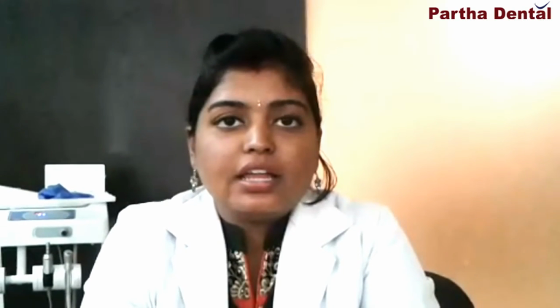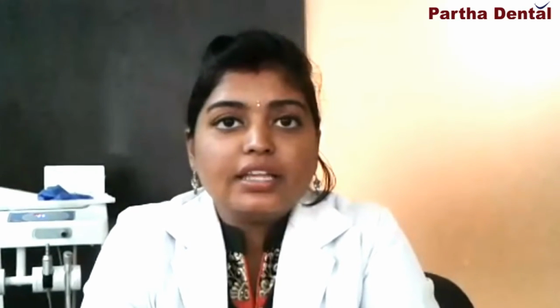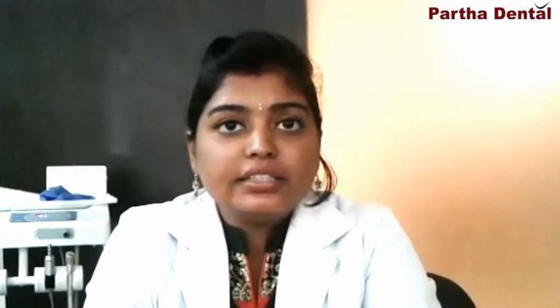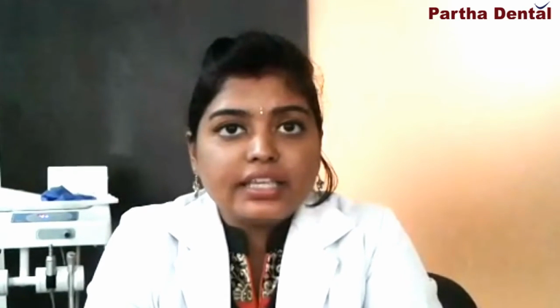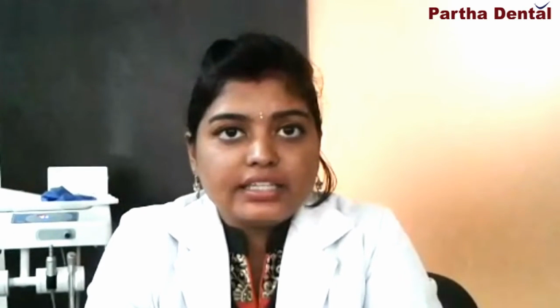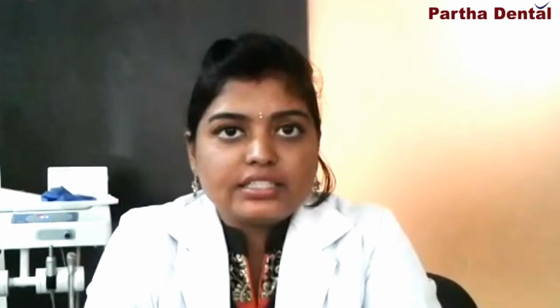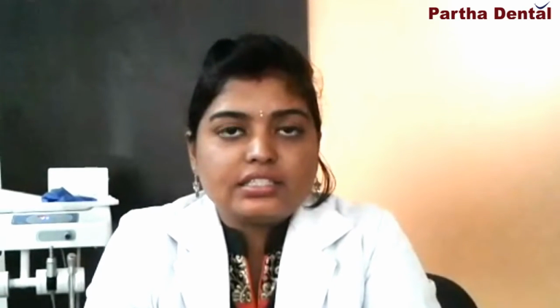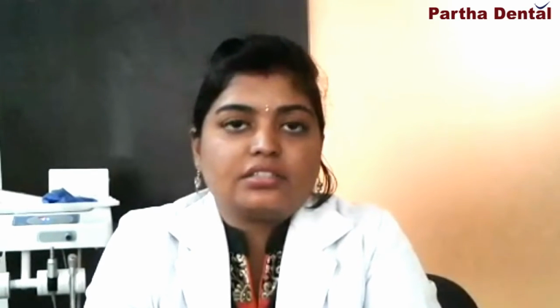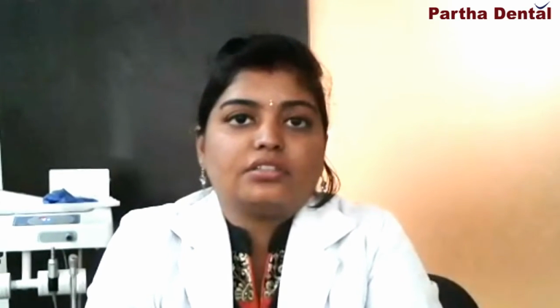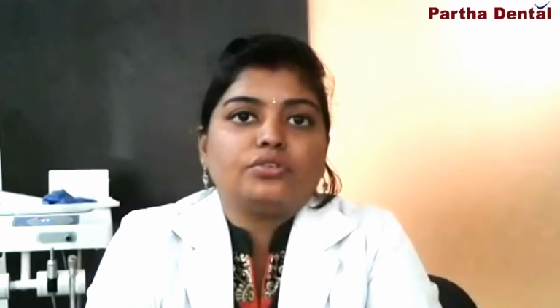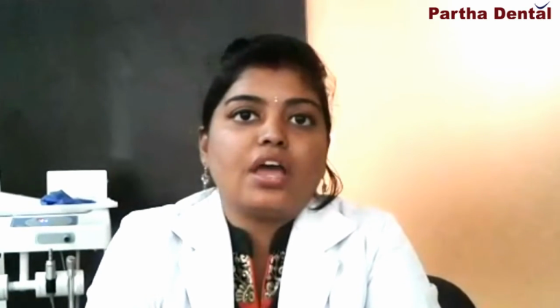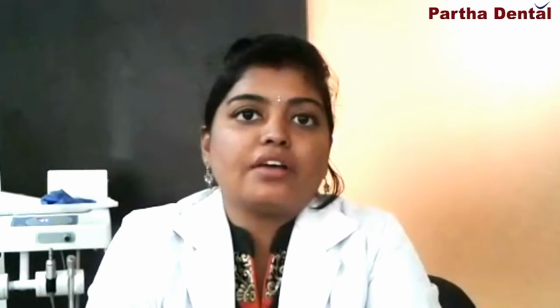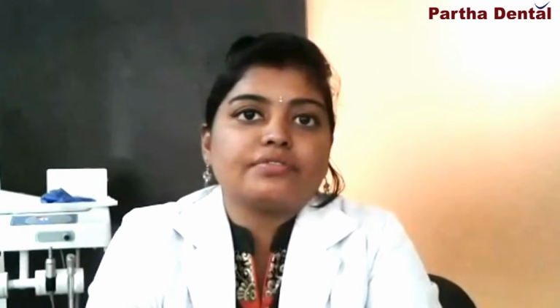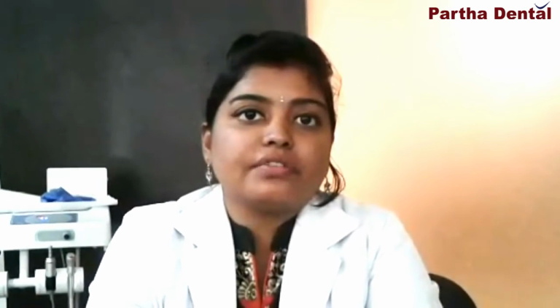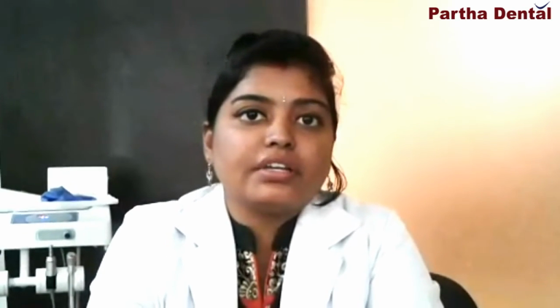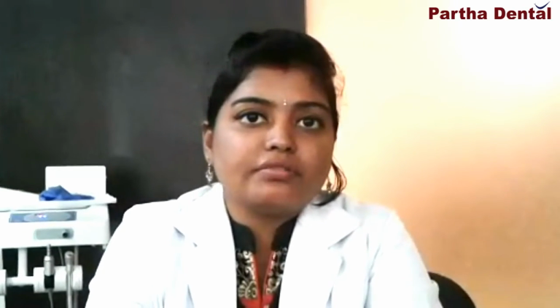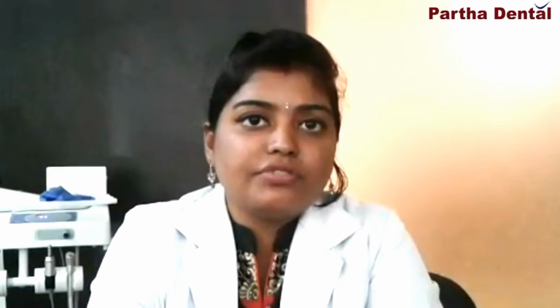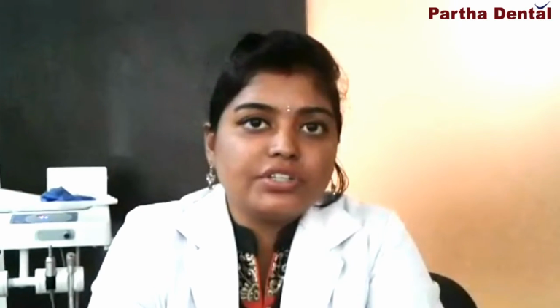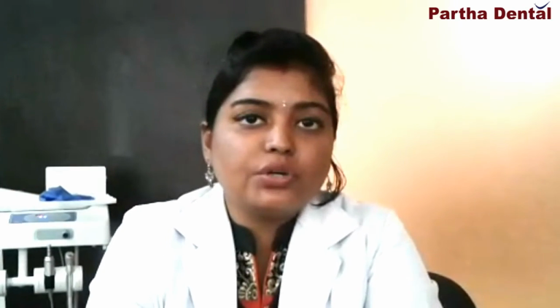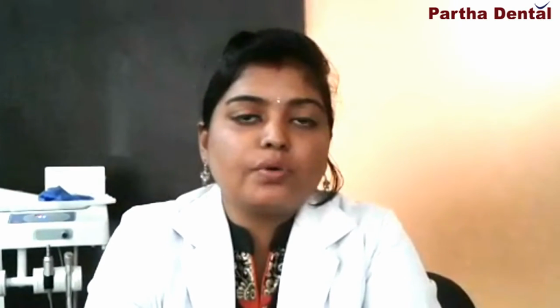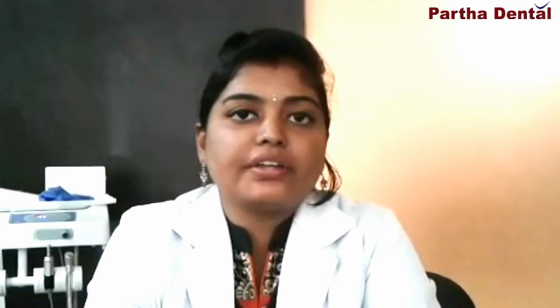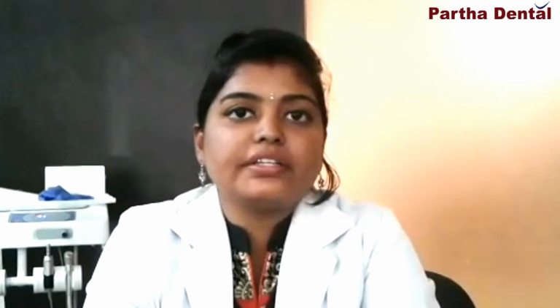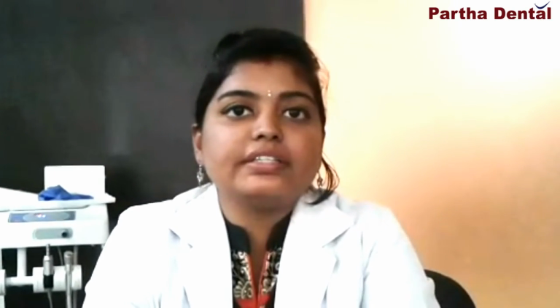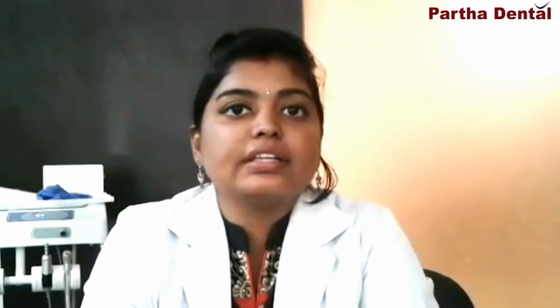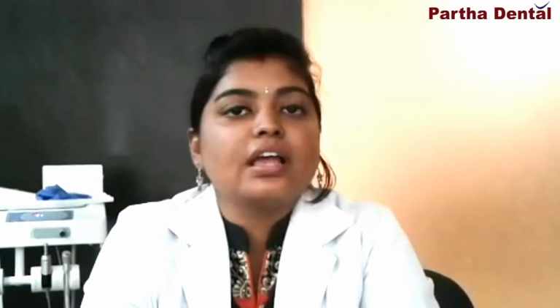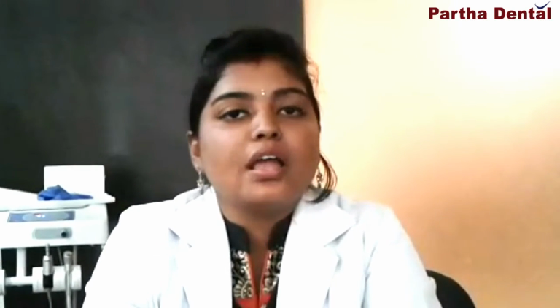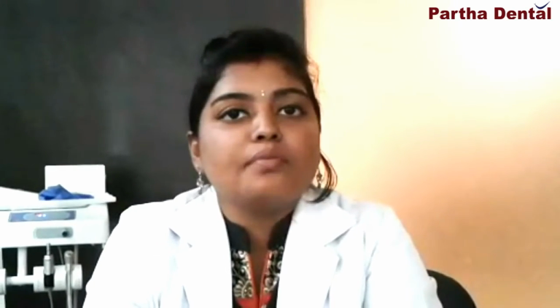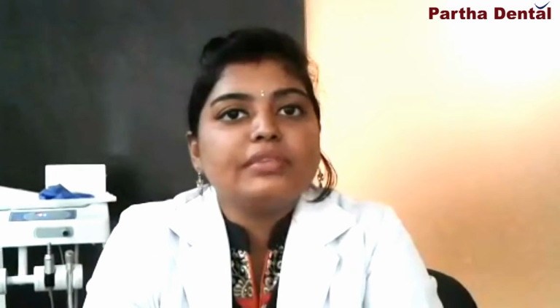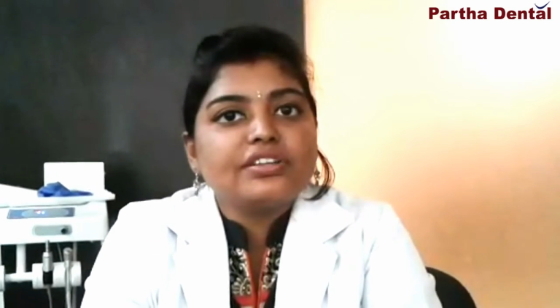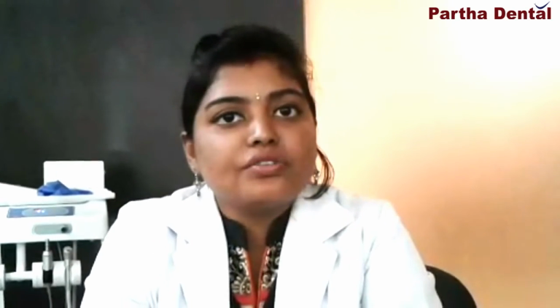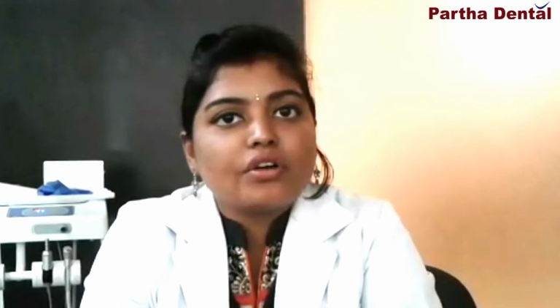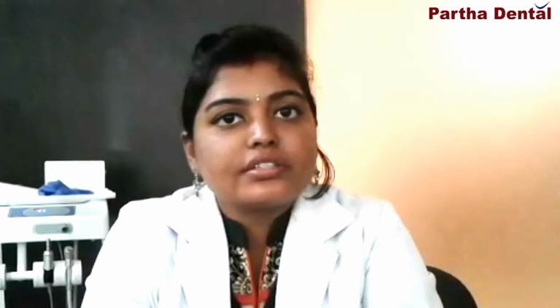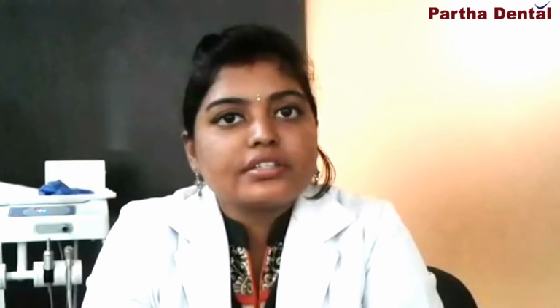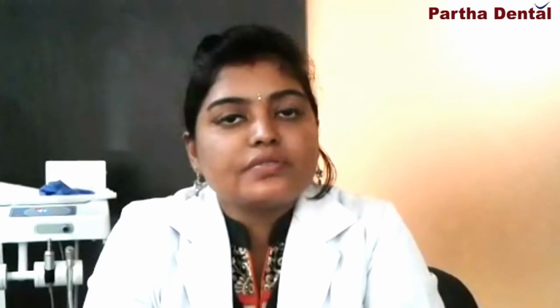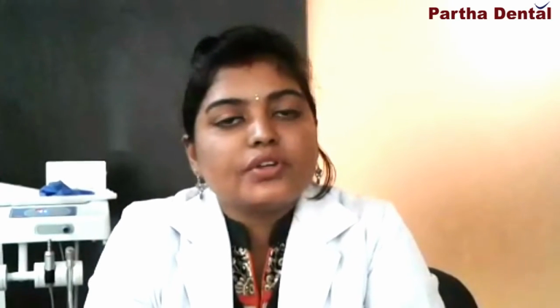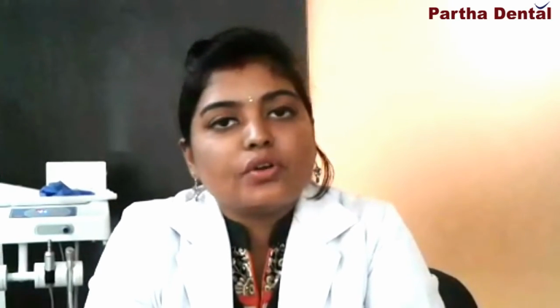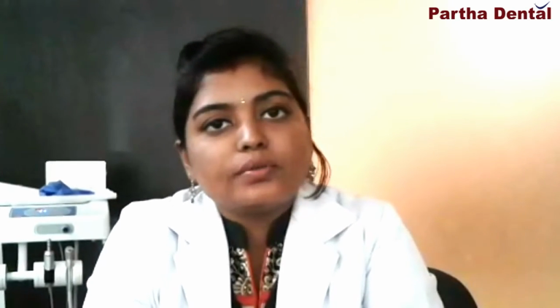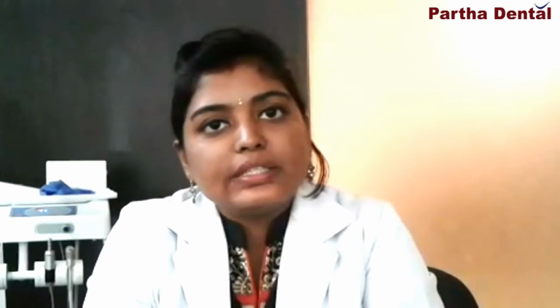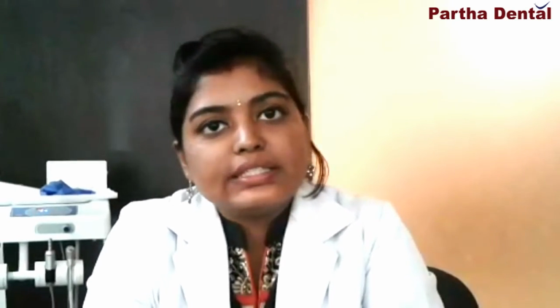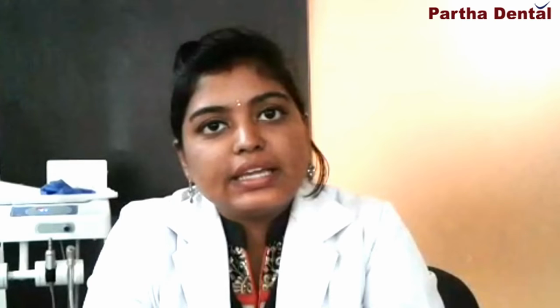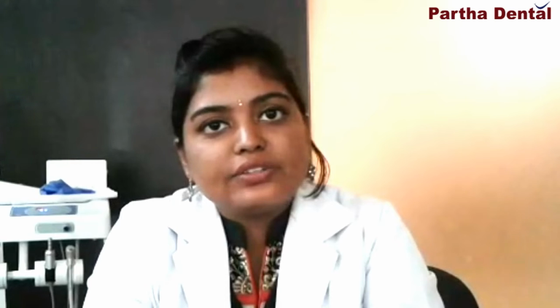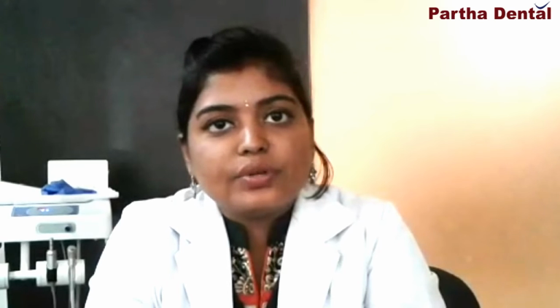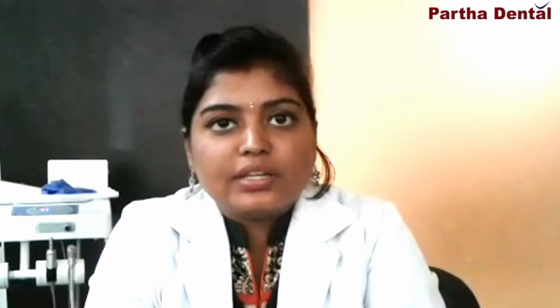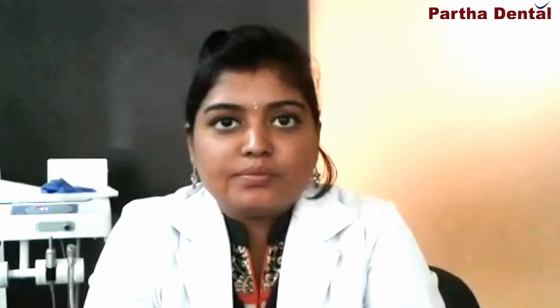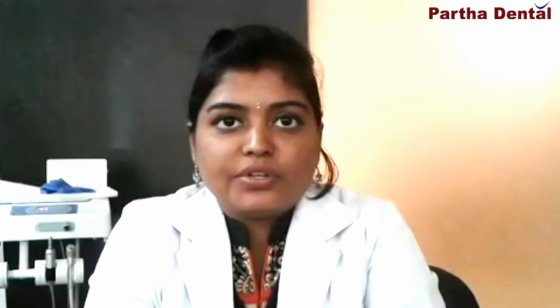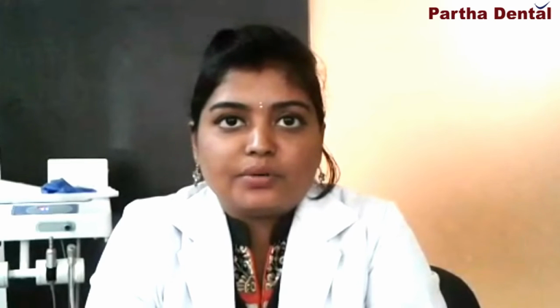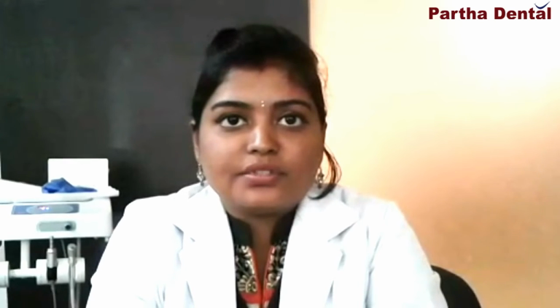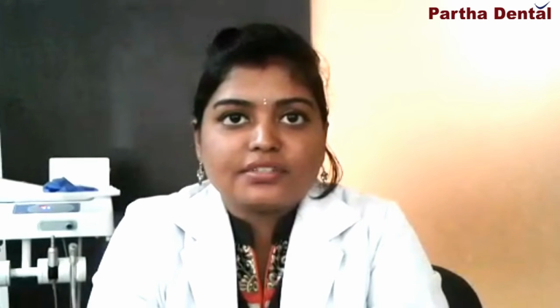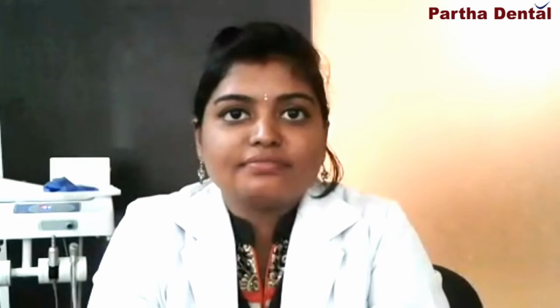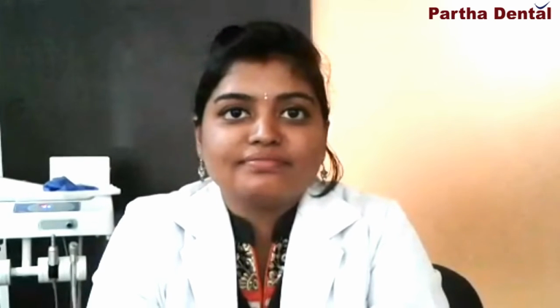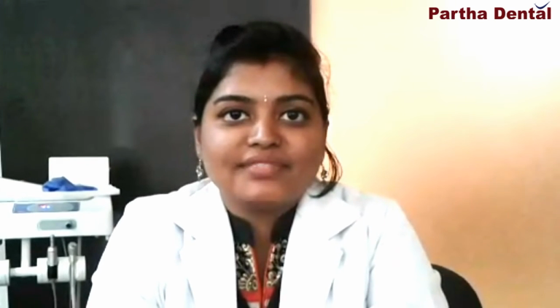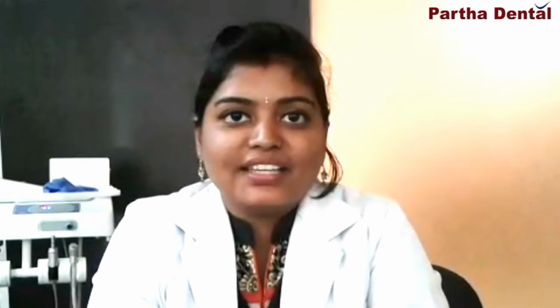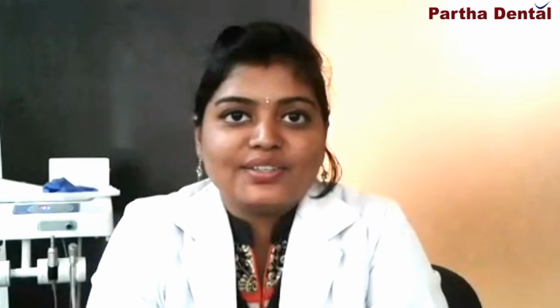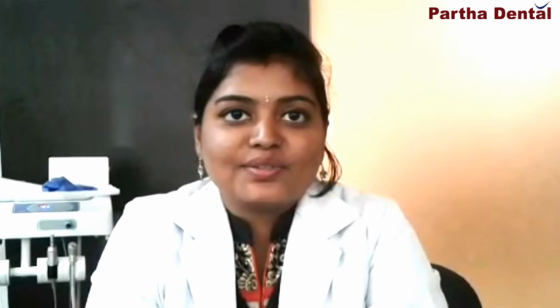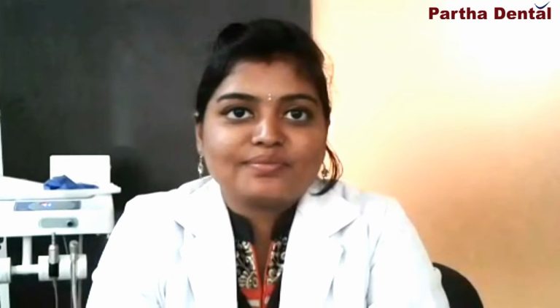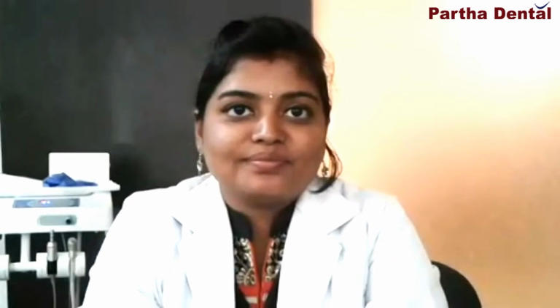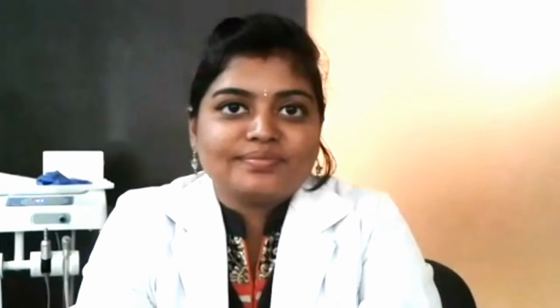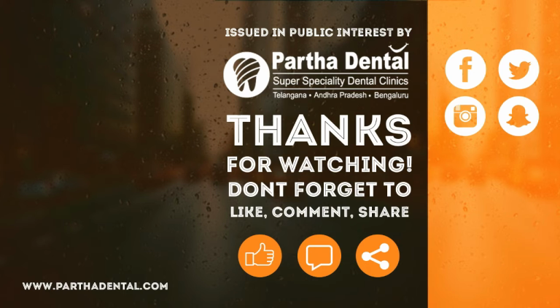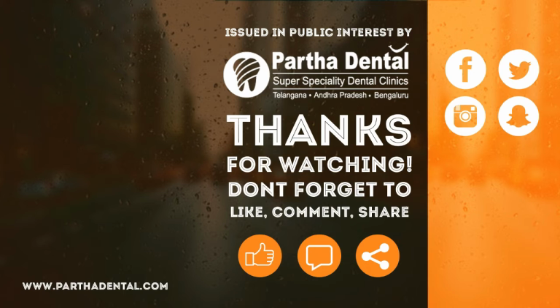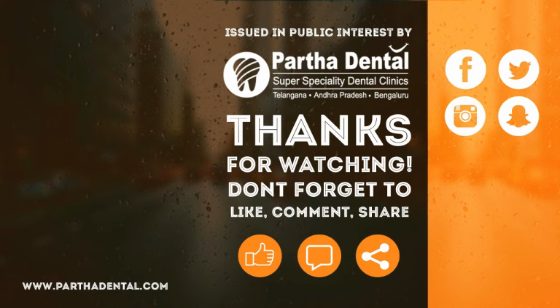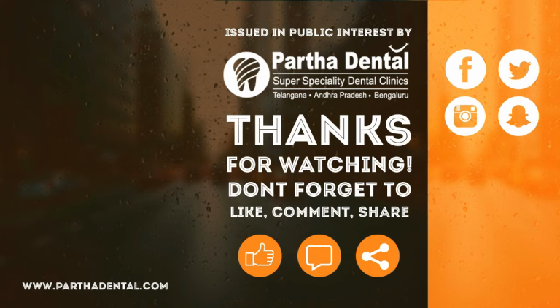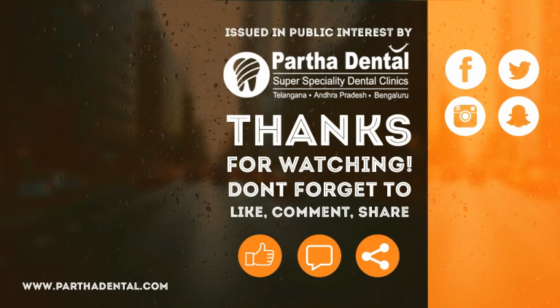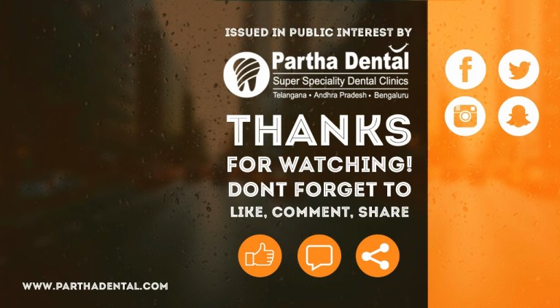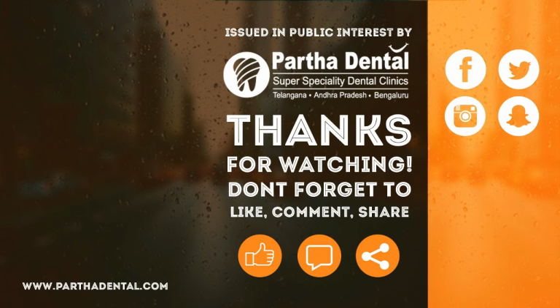In case you have further queries, meet our doctors. We are always there to help you out. Thank you.